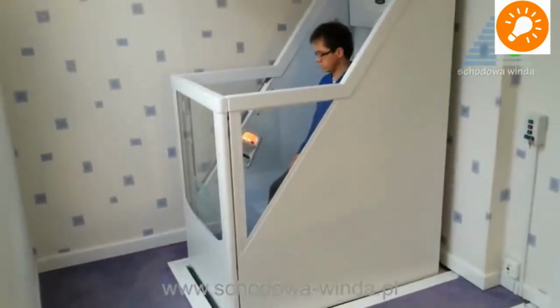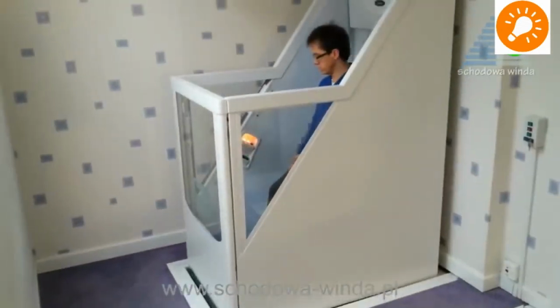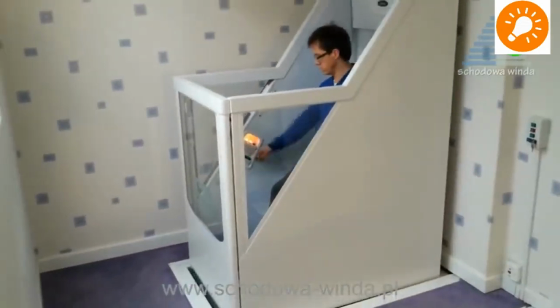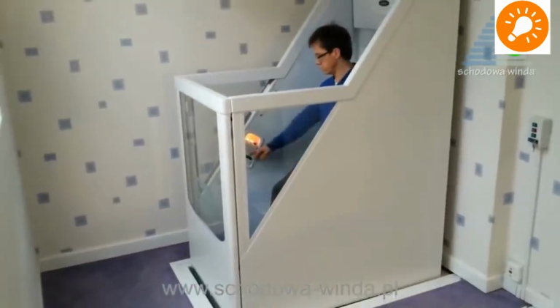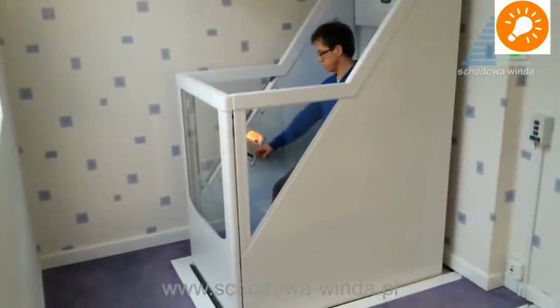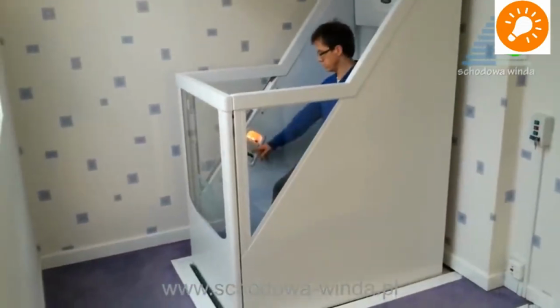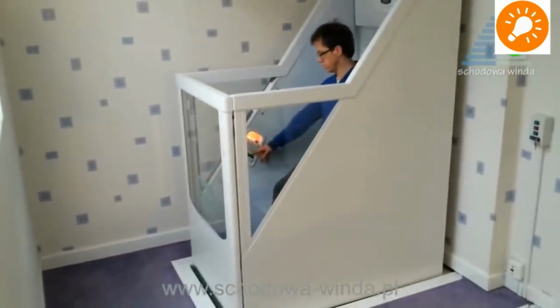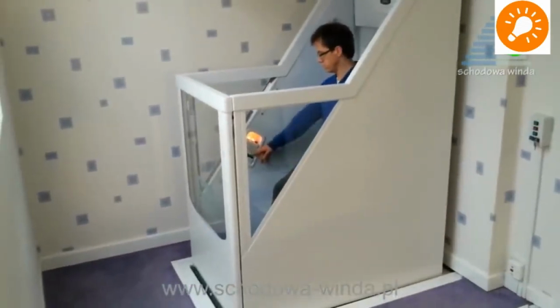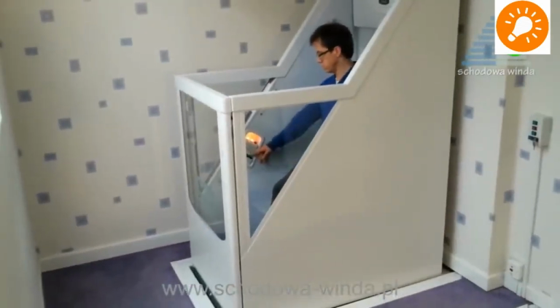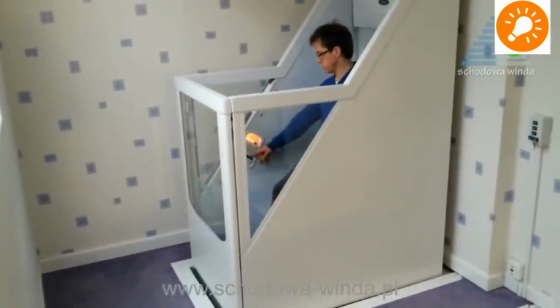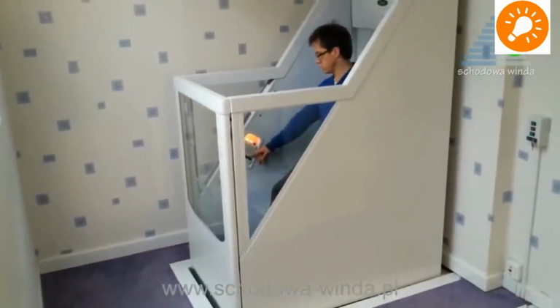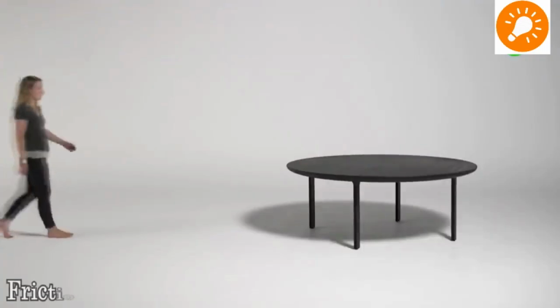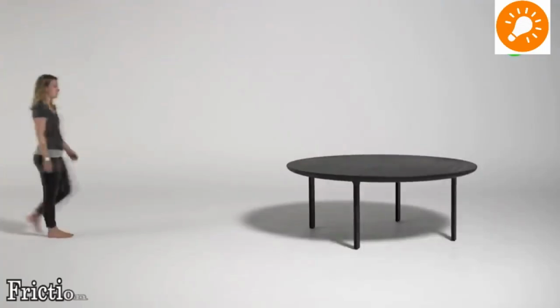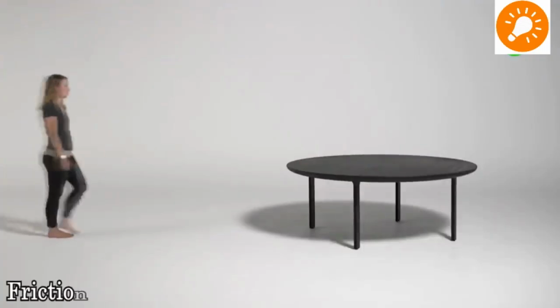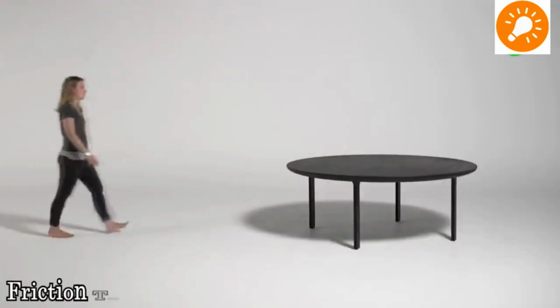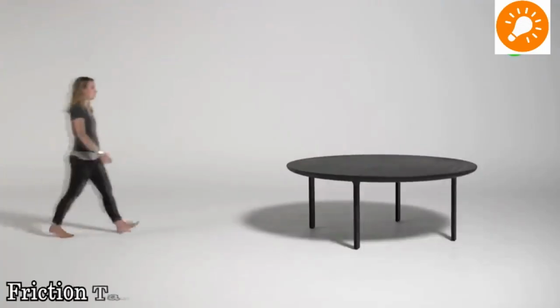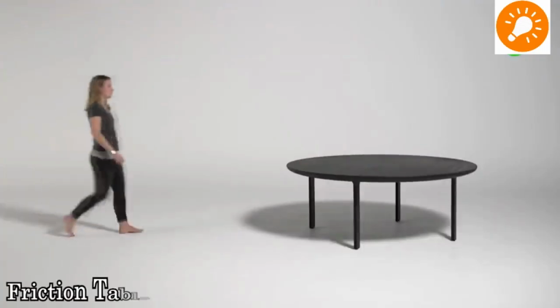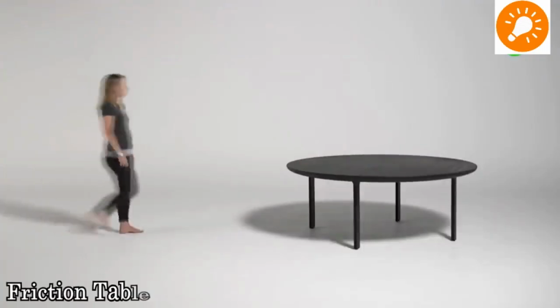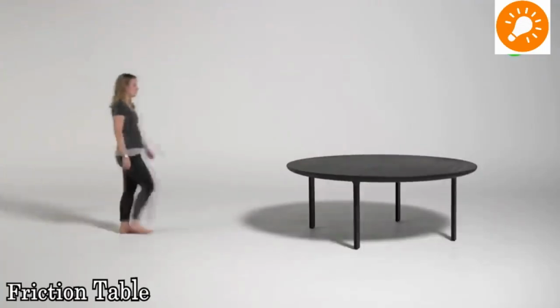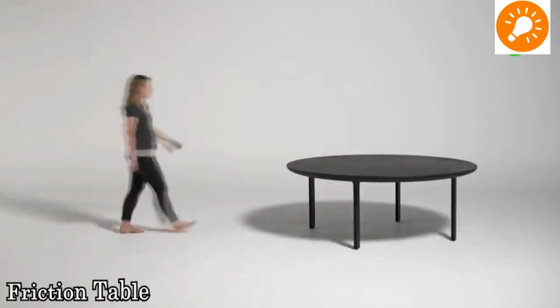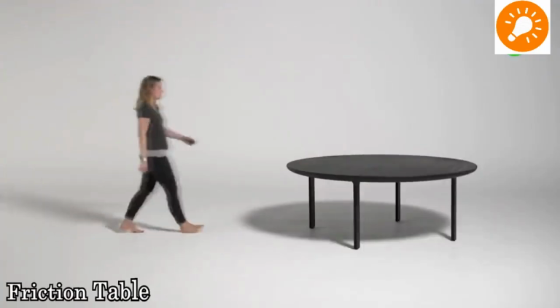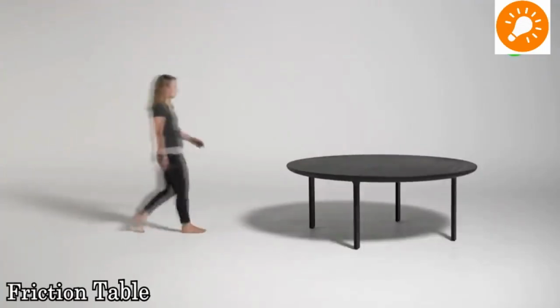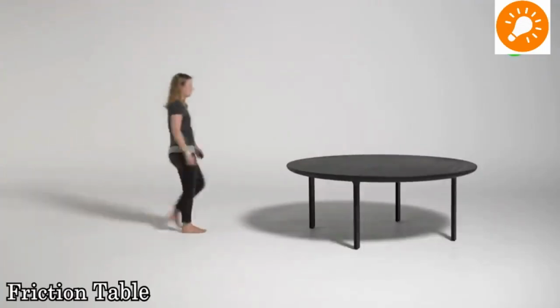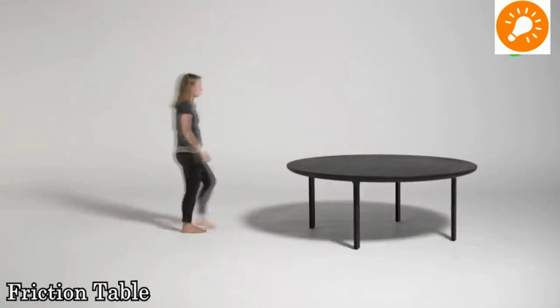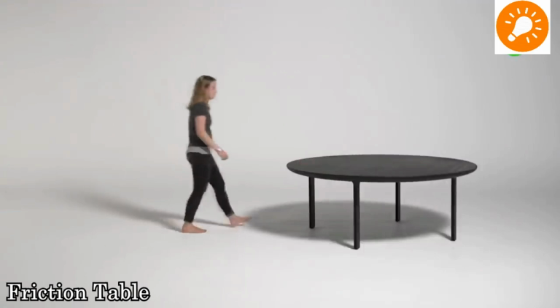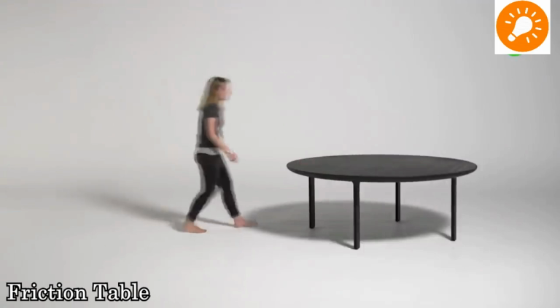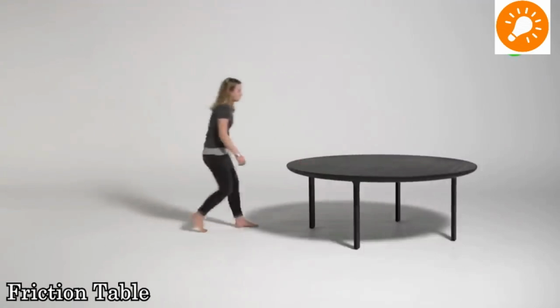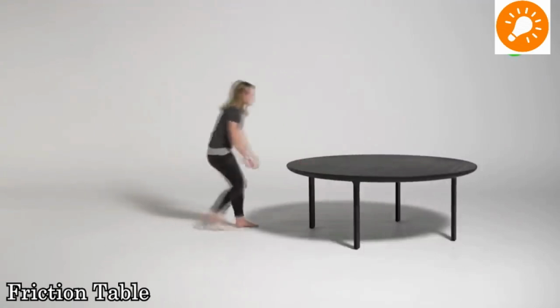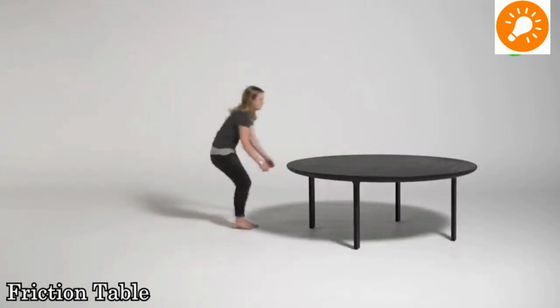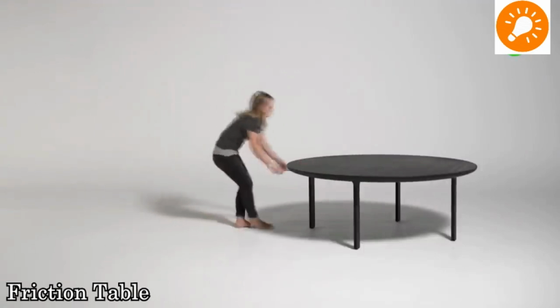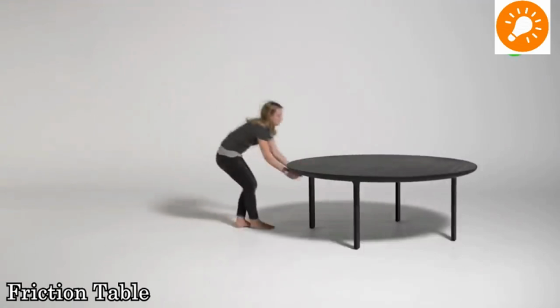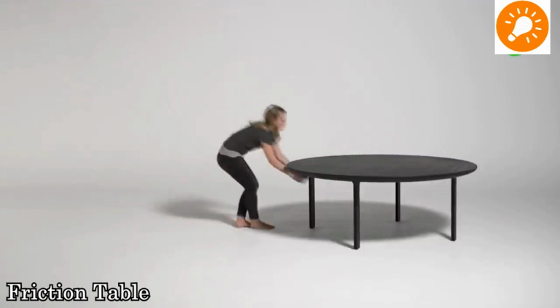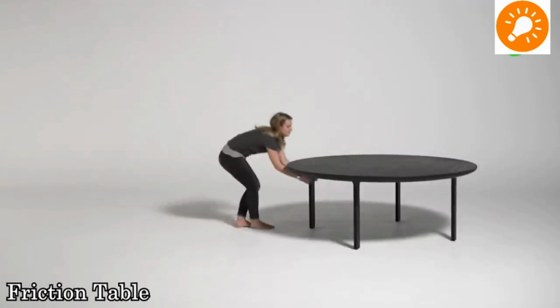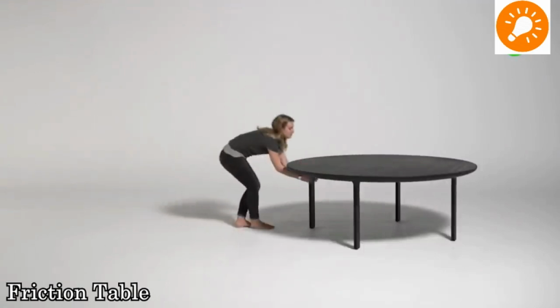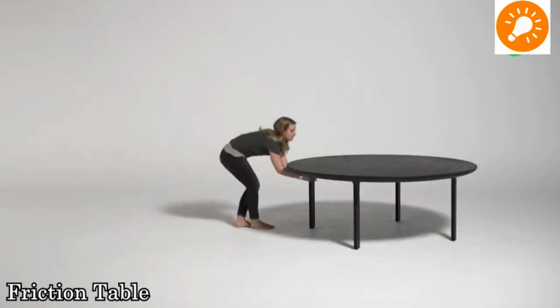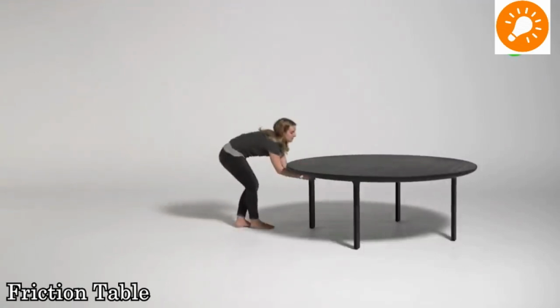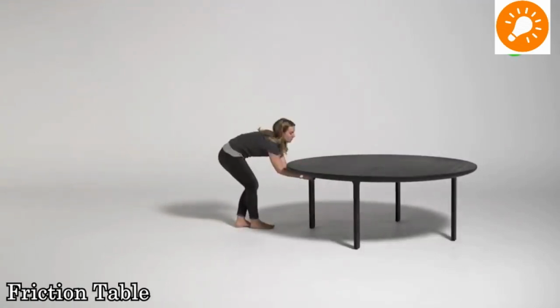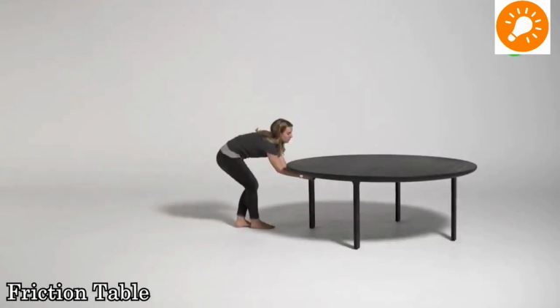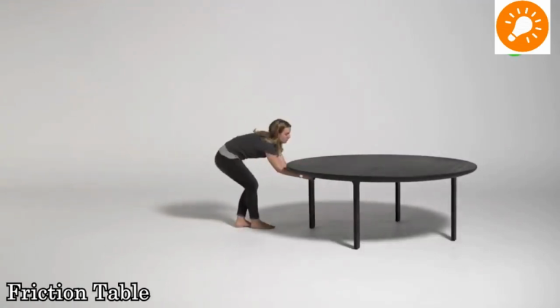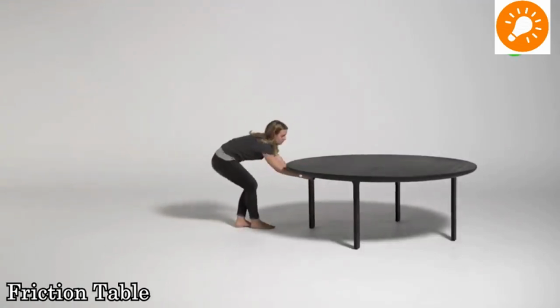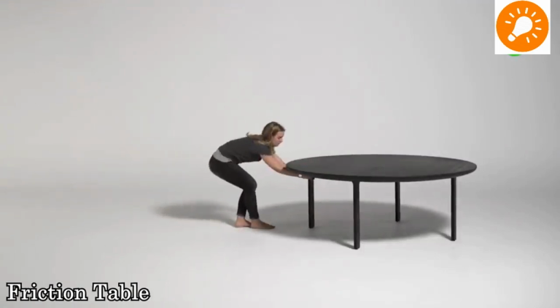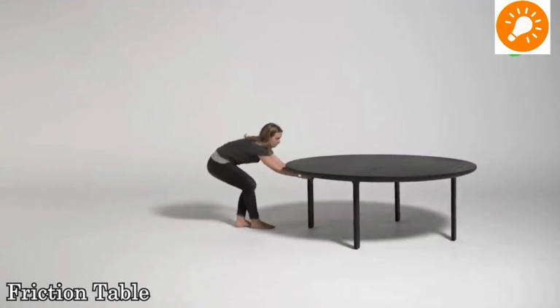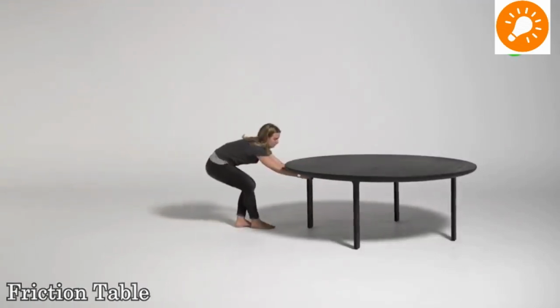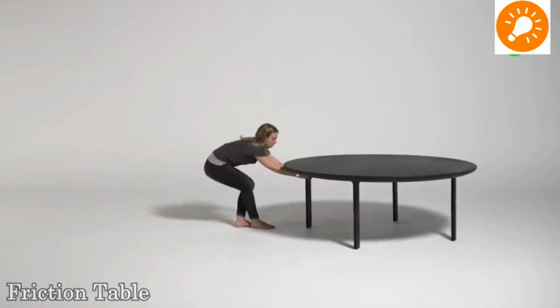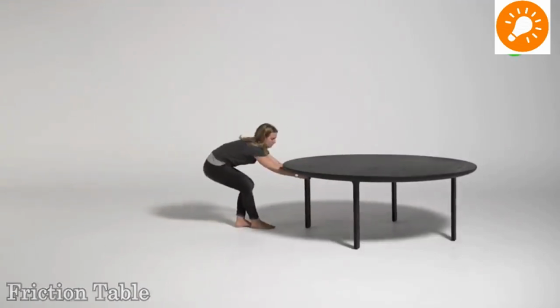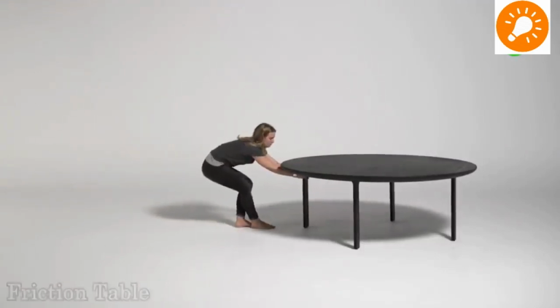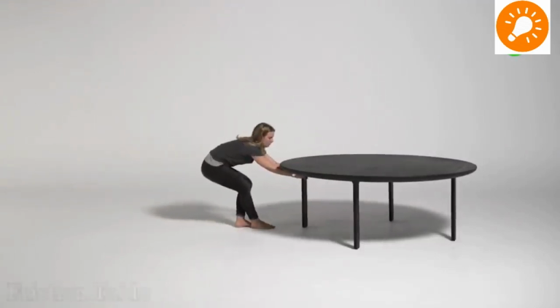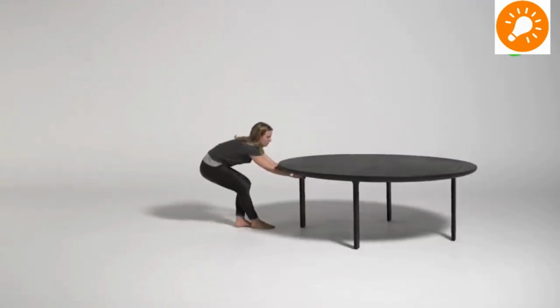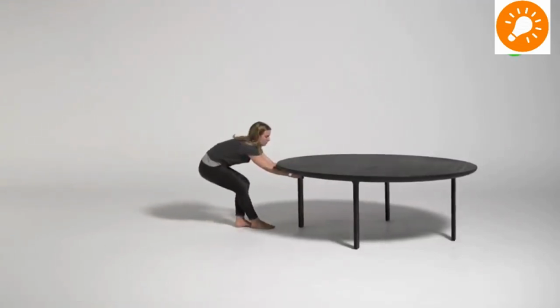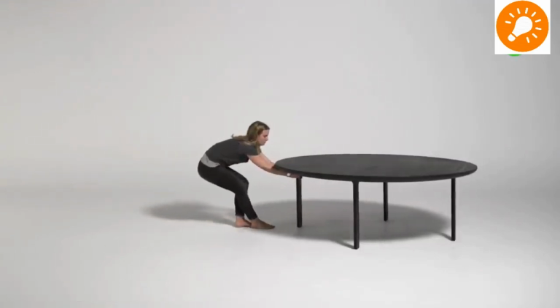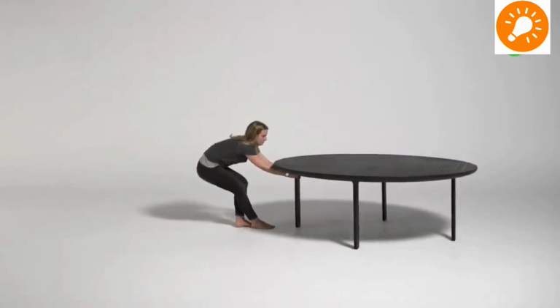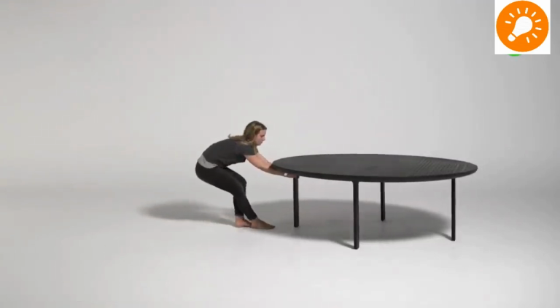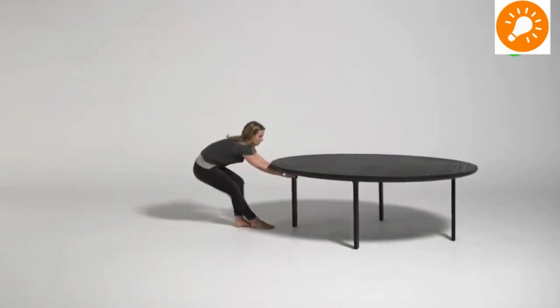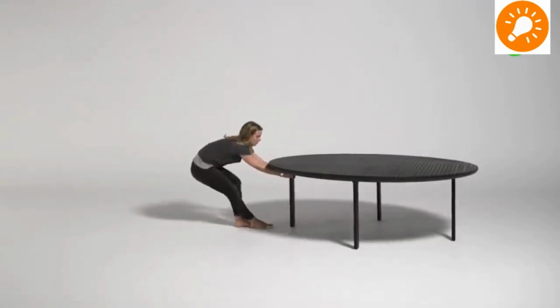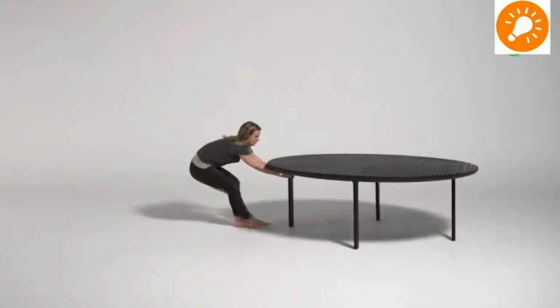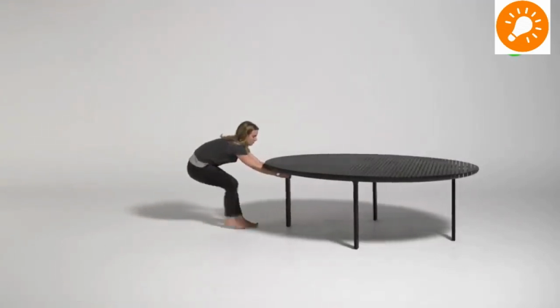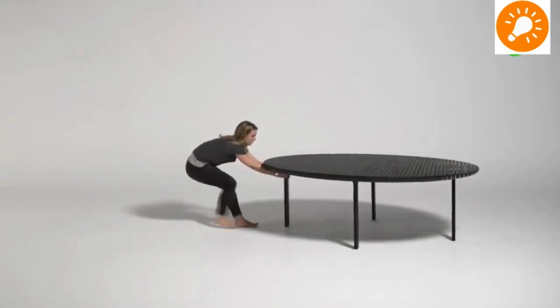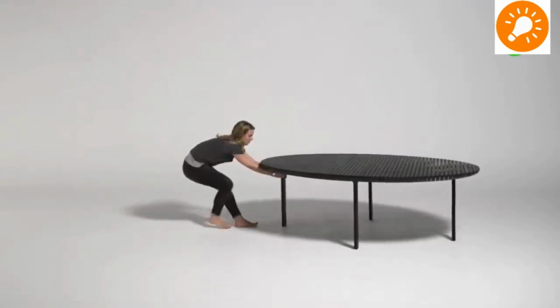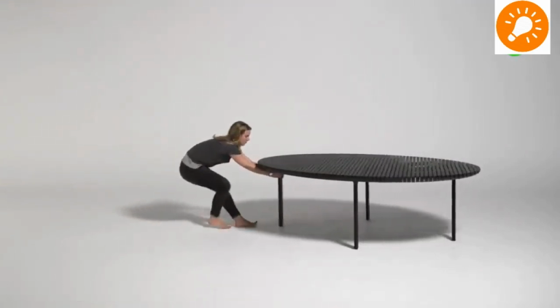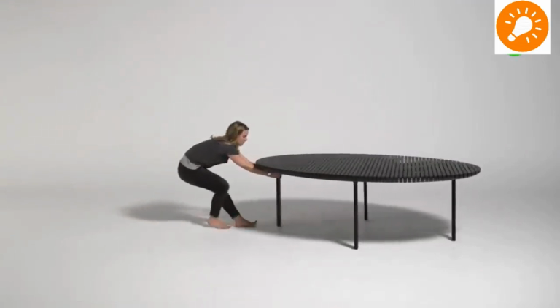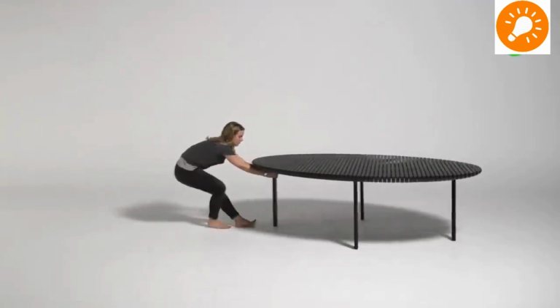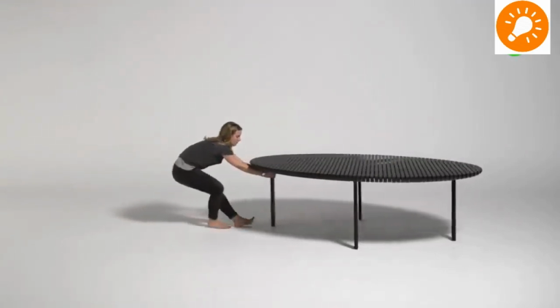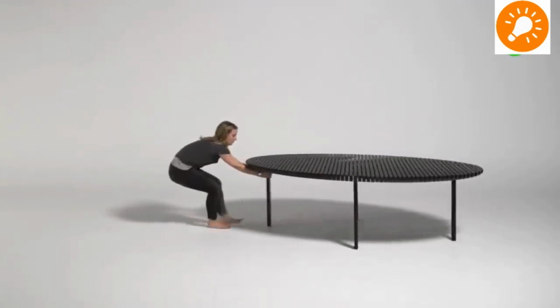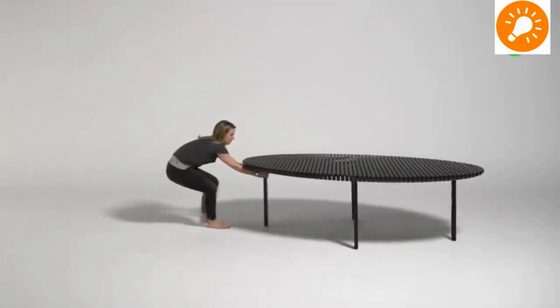The next one is an expandable table — as you can see, you can extend it into a very large table.